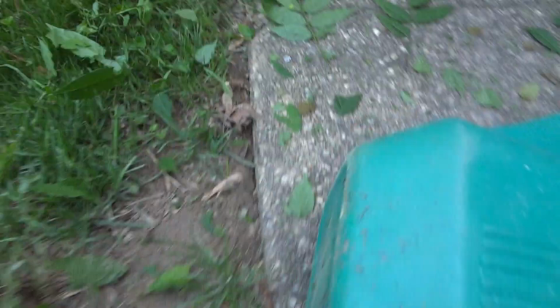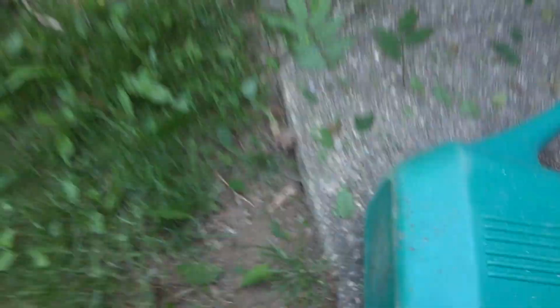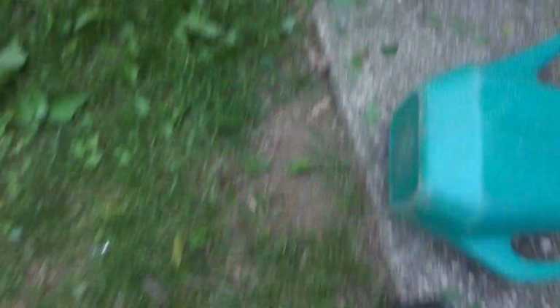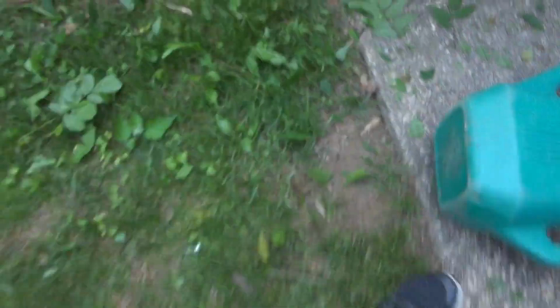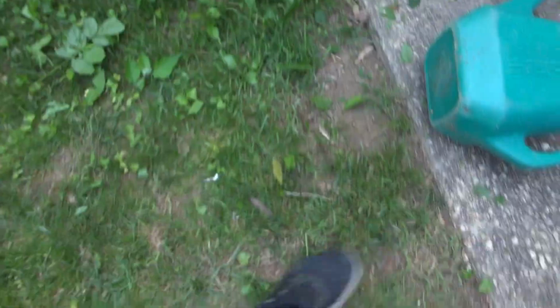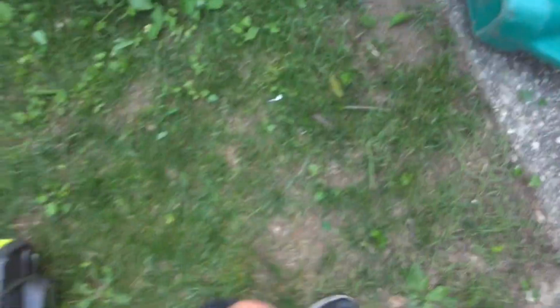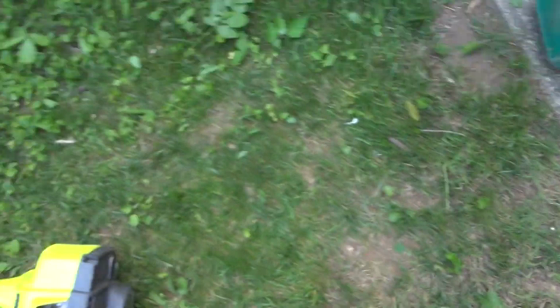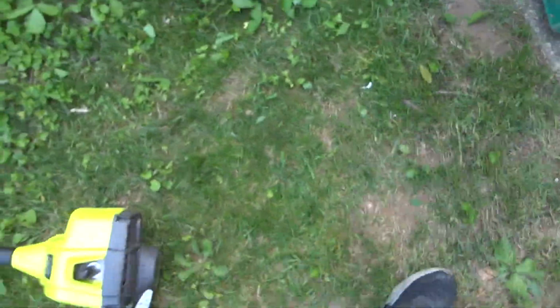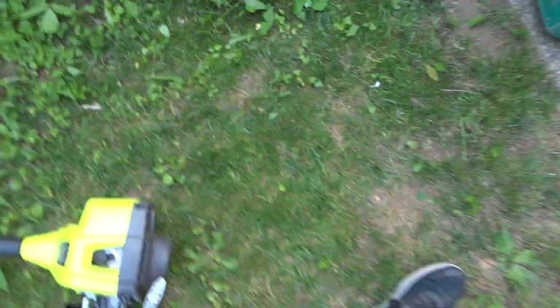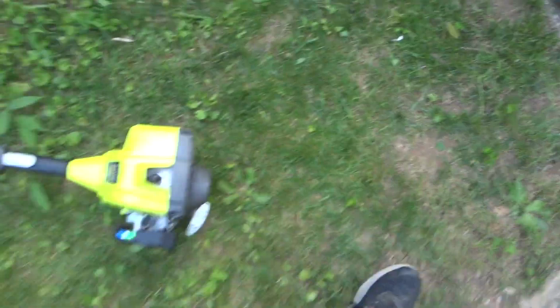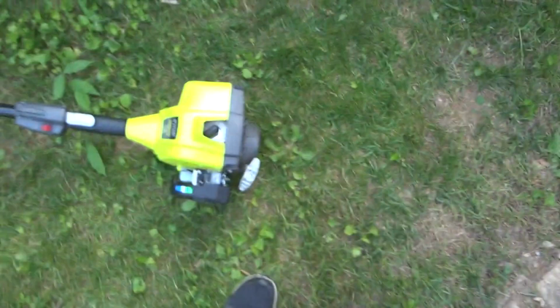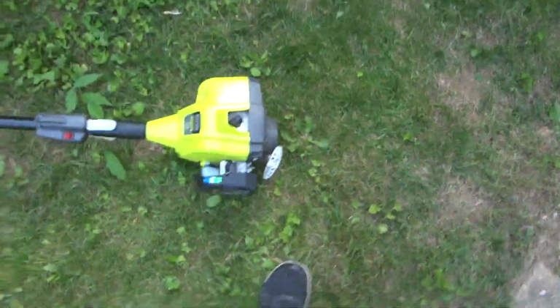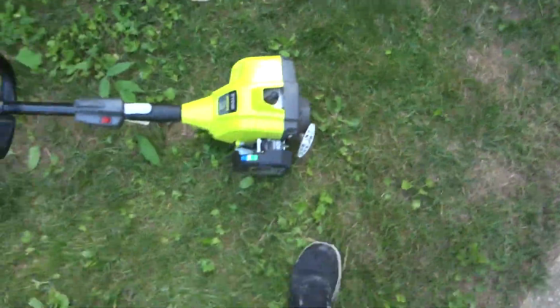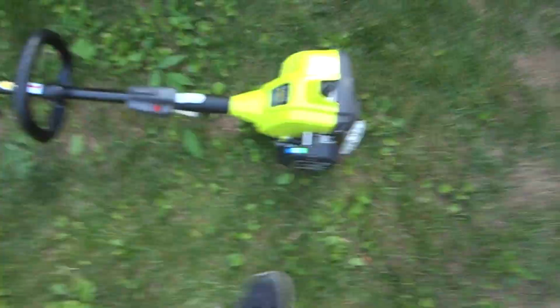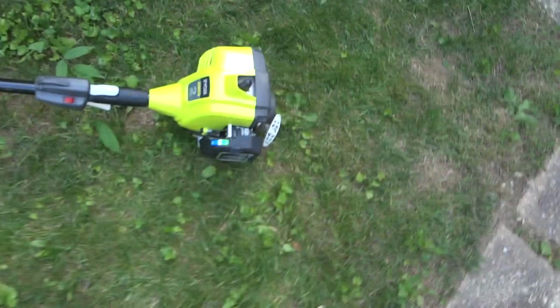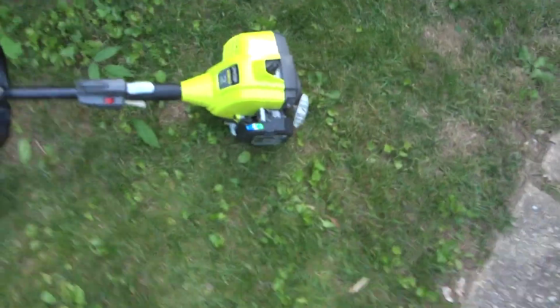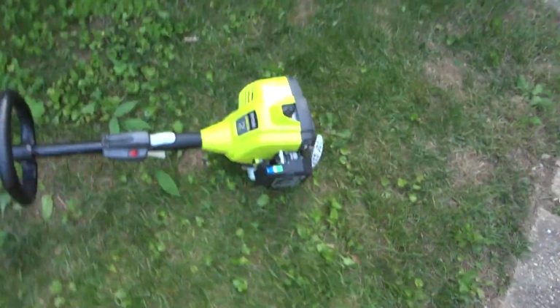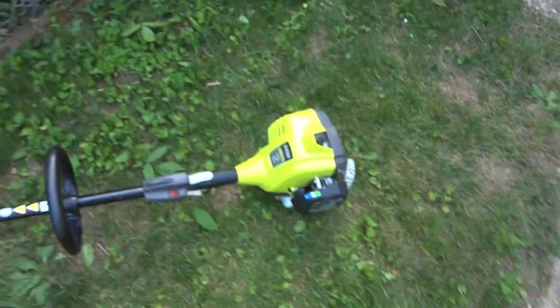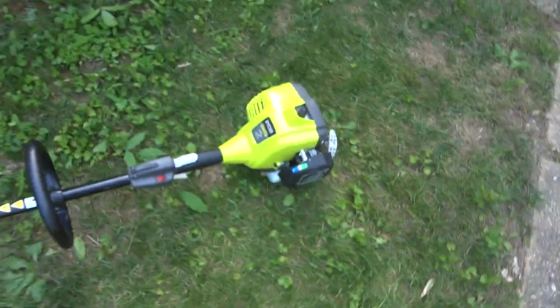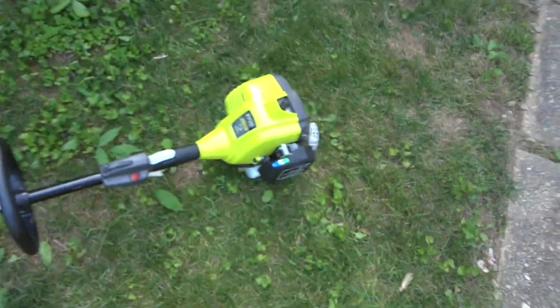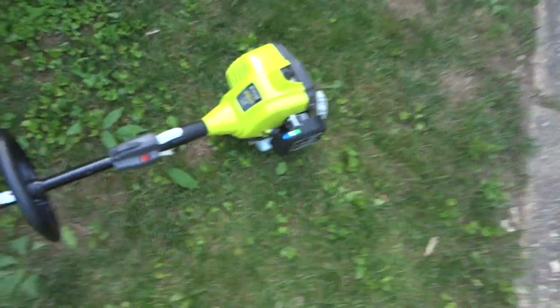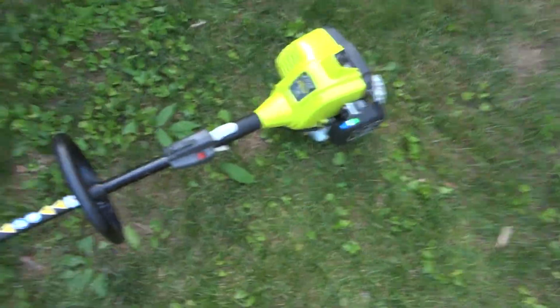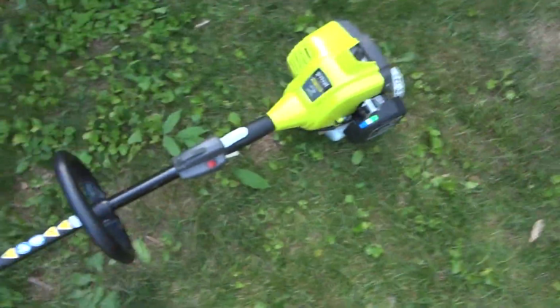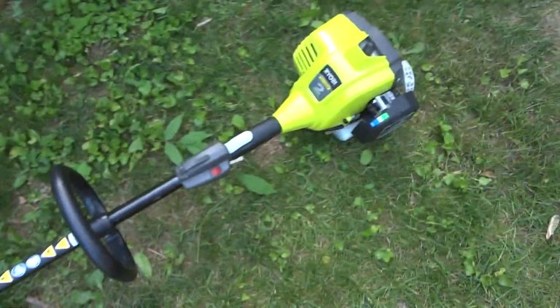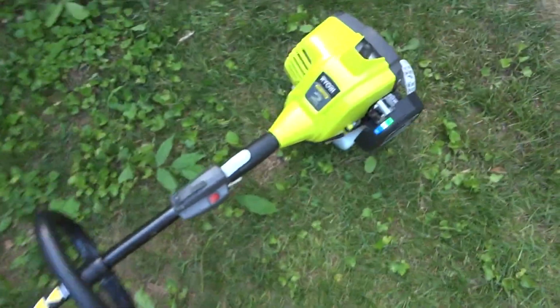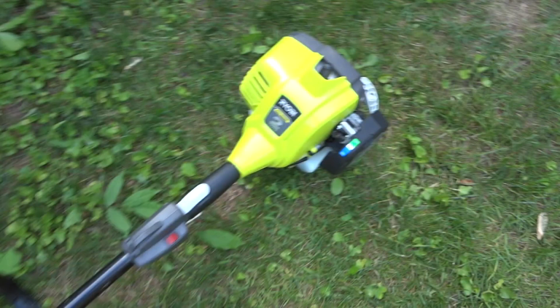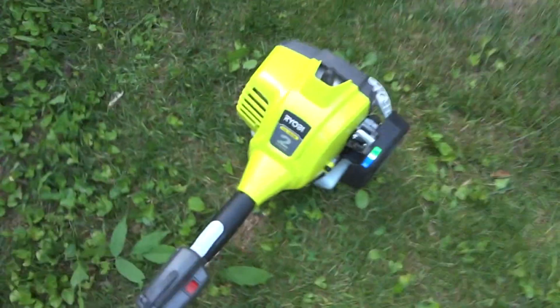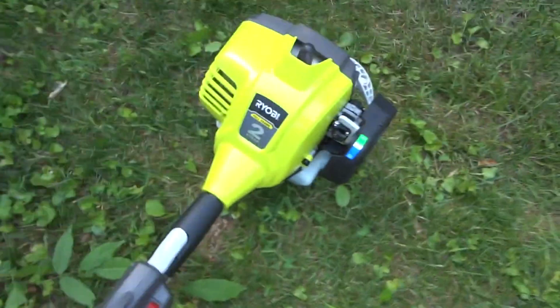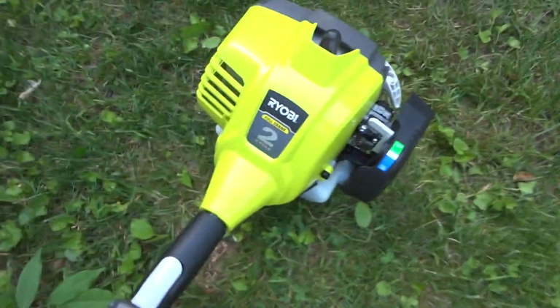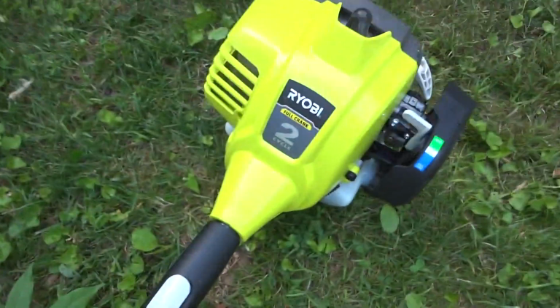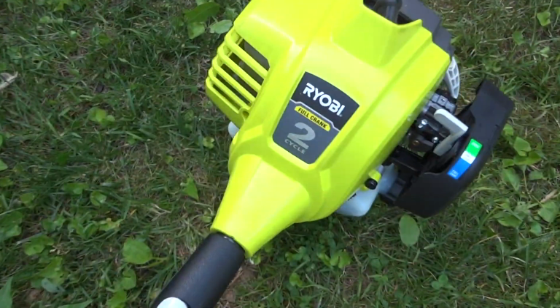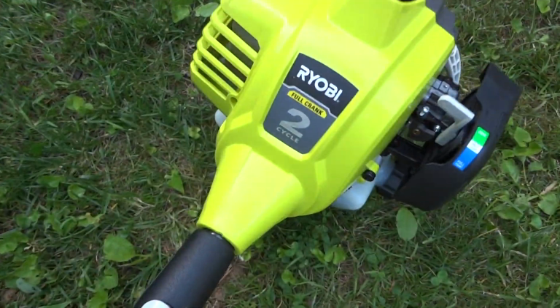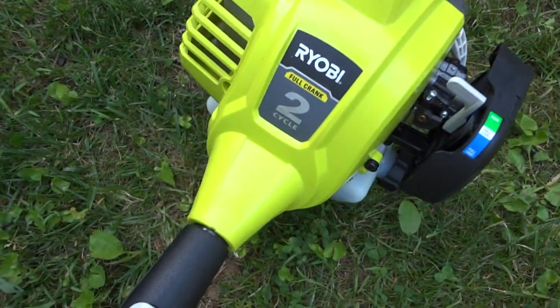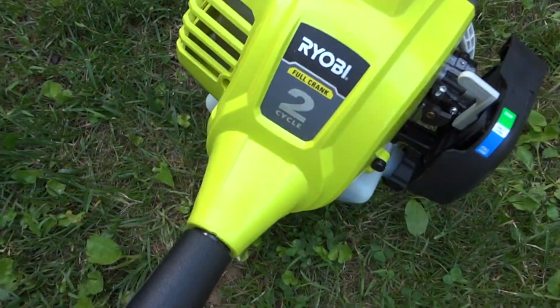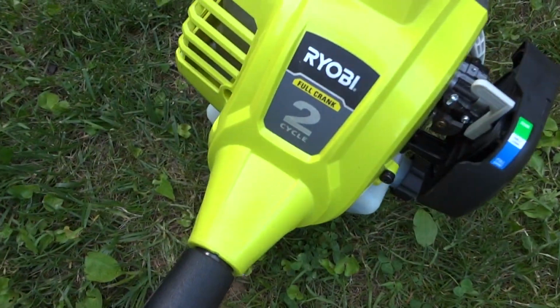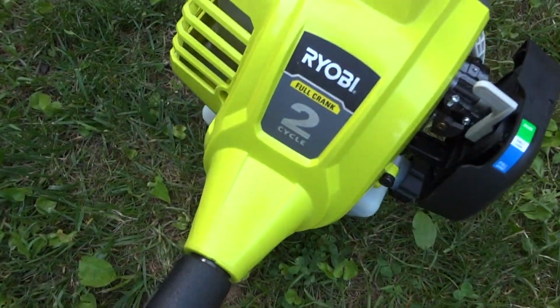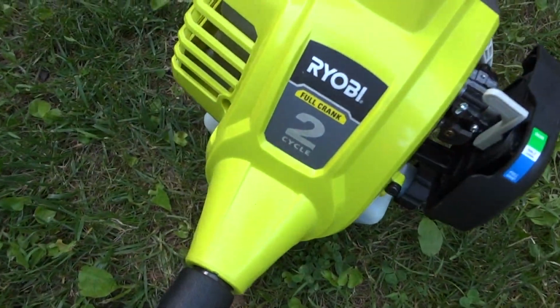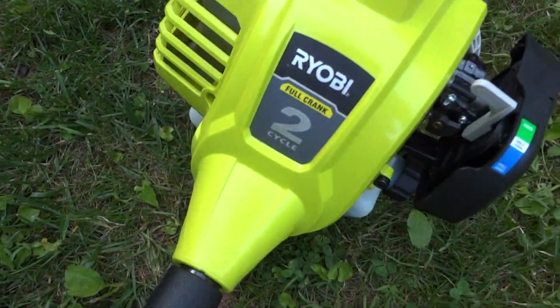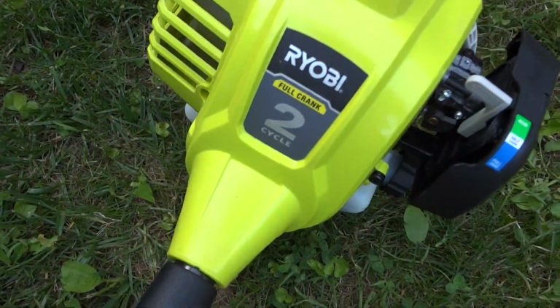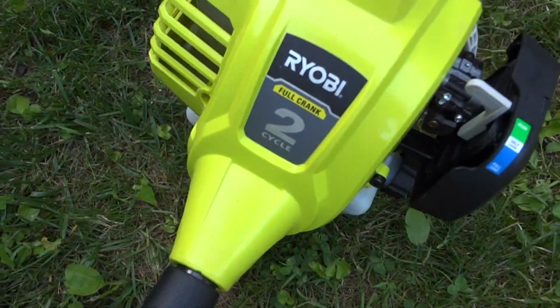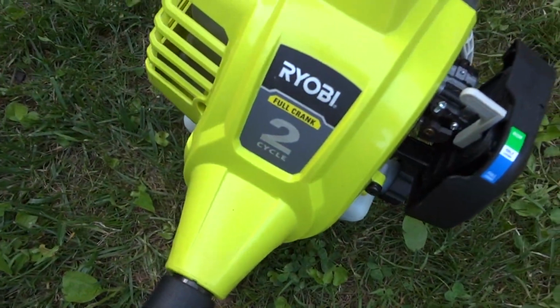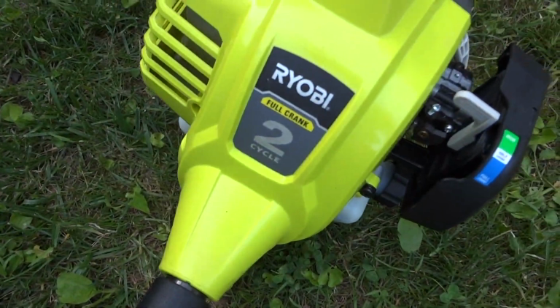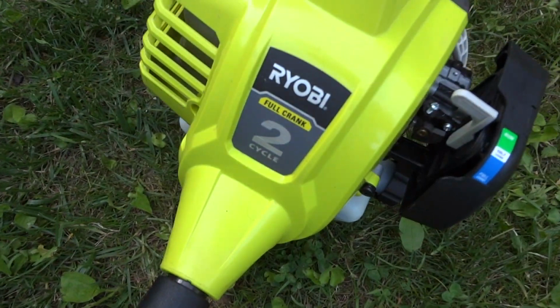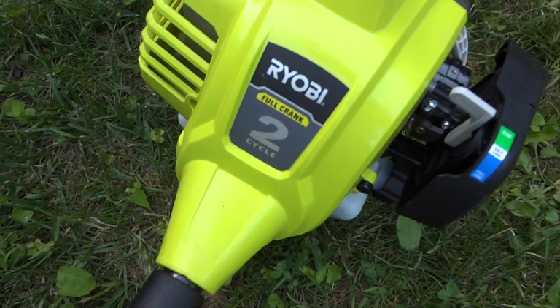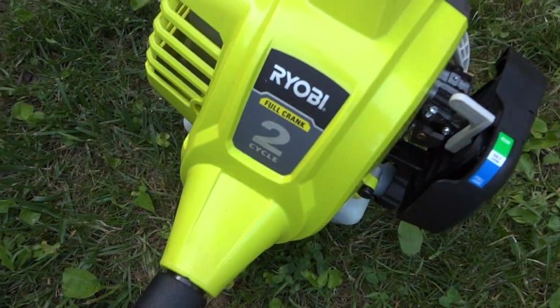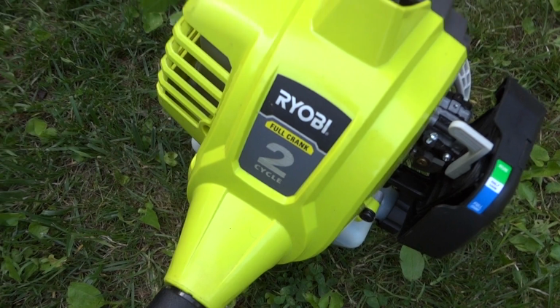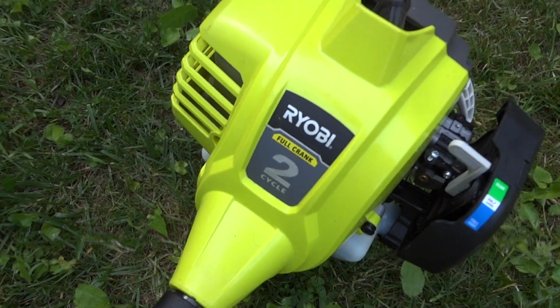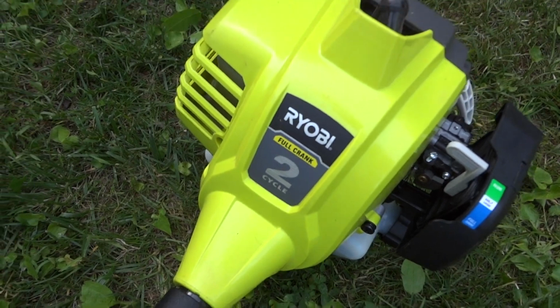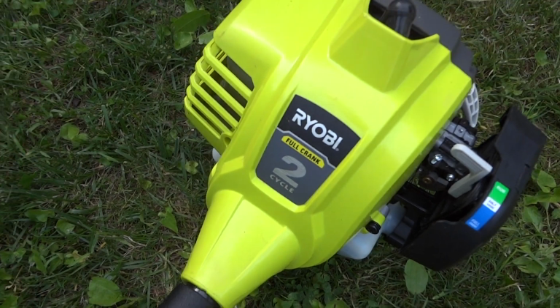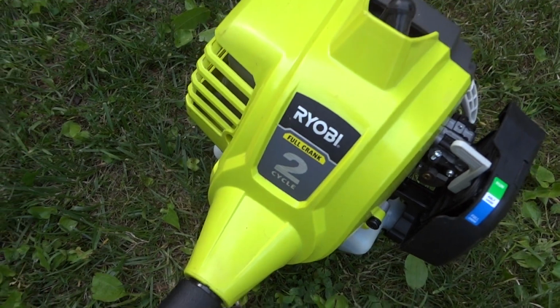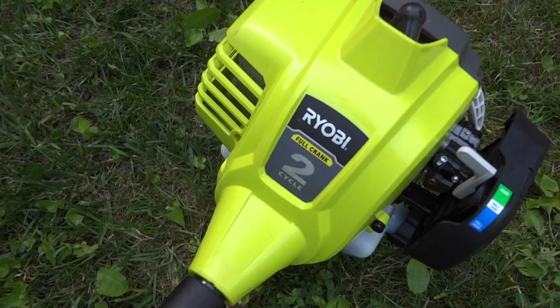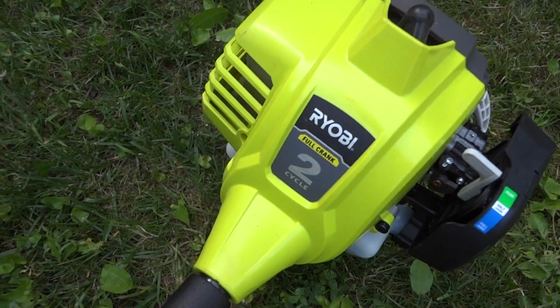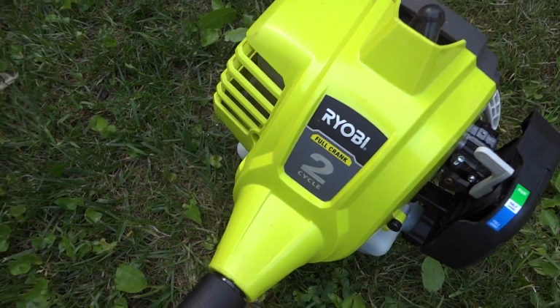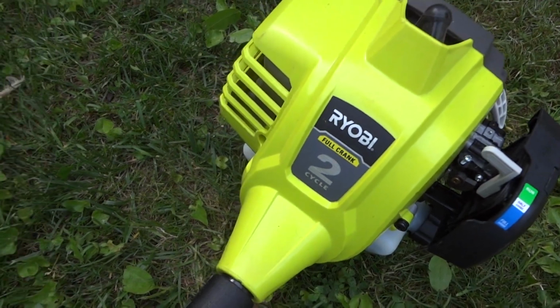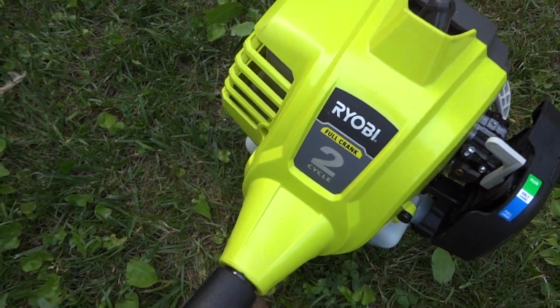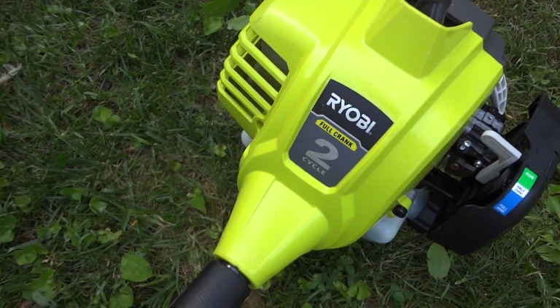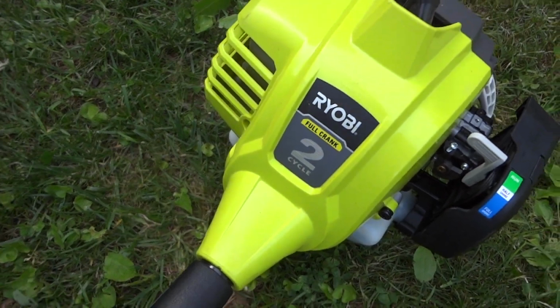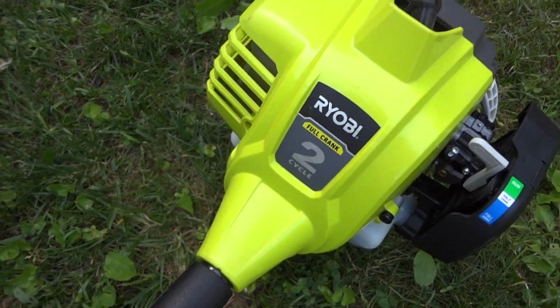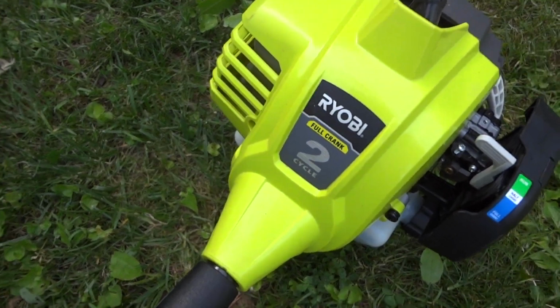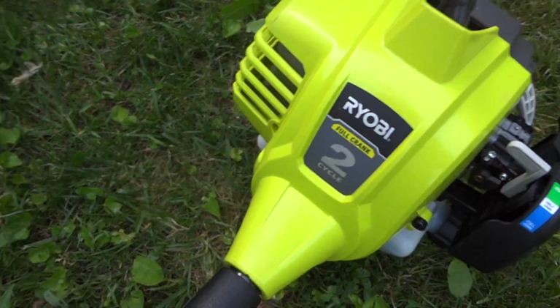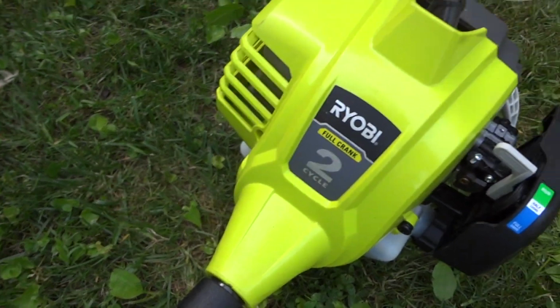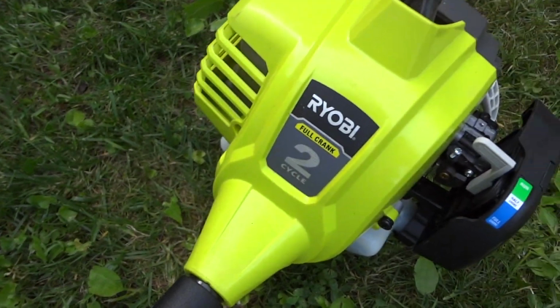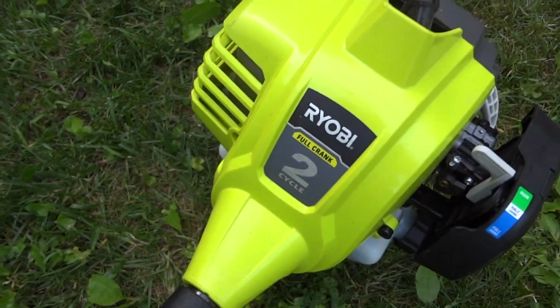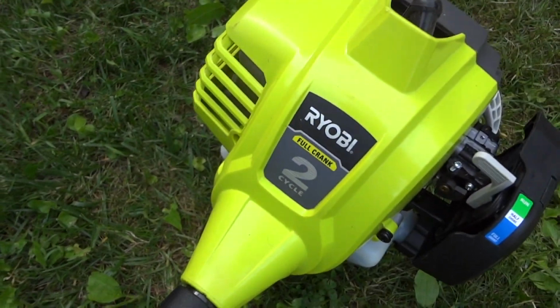And there you go — there's the demonstration video of the Ryobi two-cycle full crank weed eater.